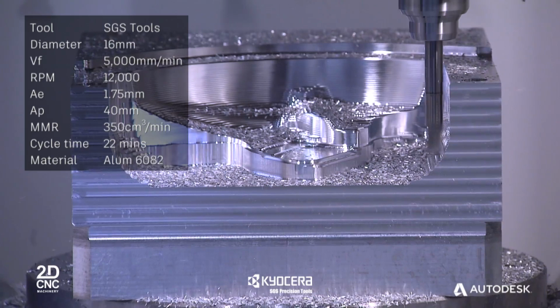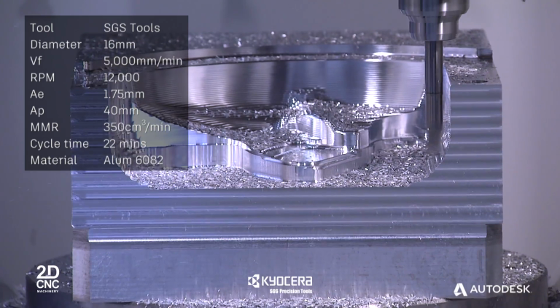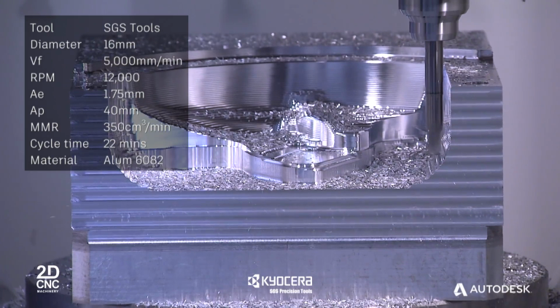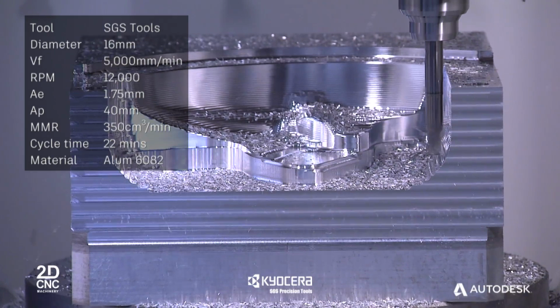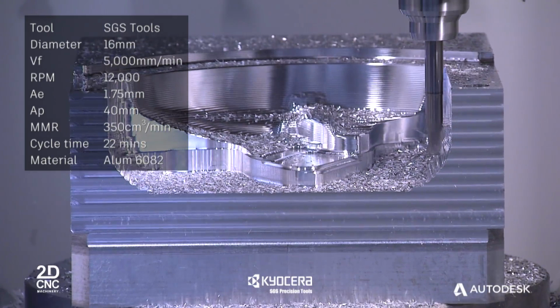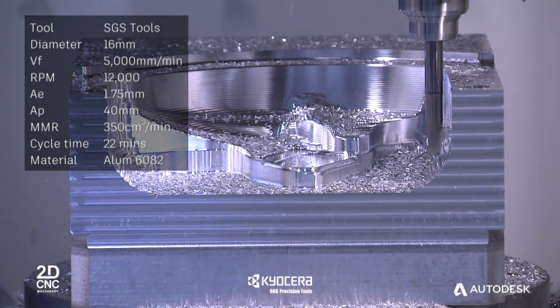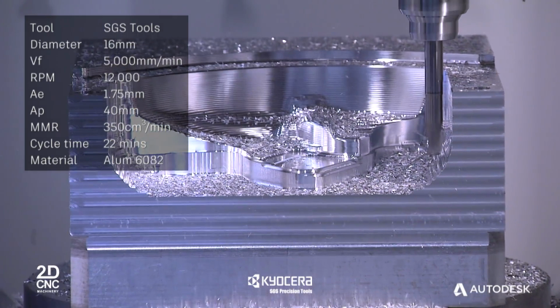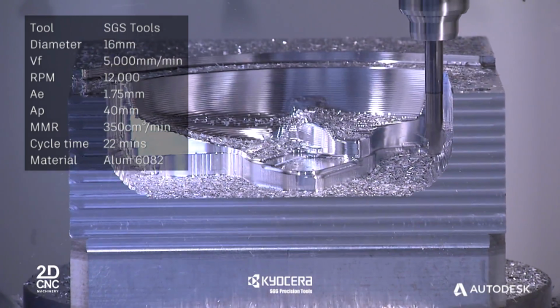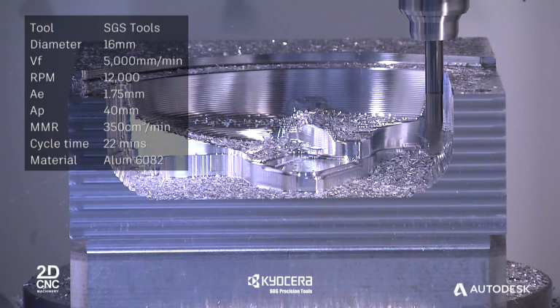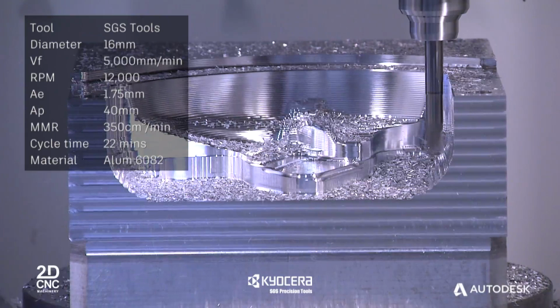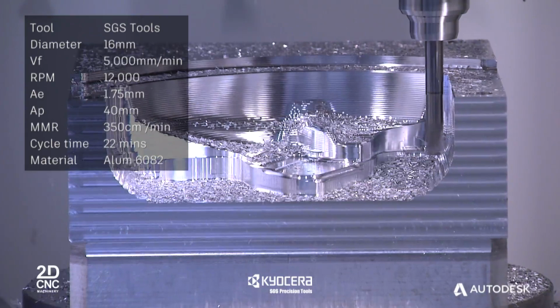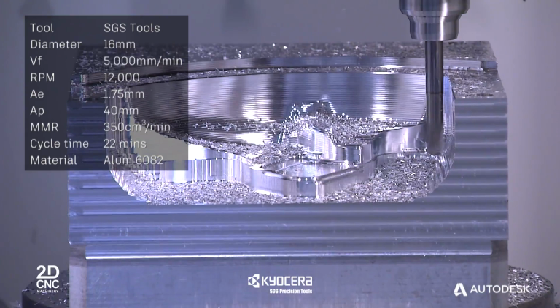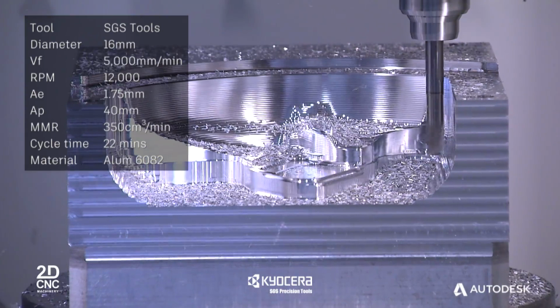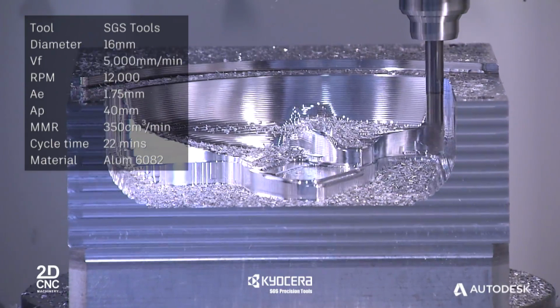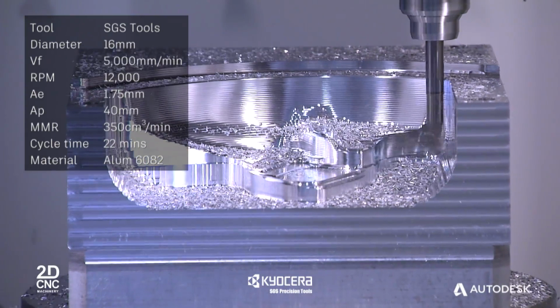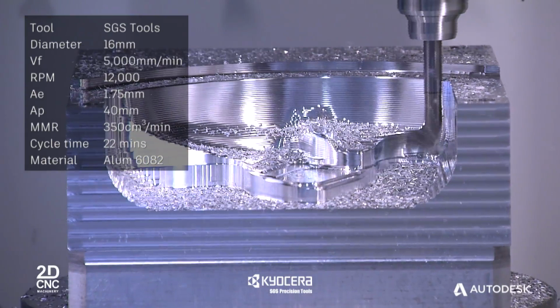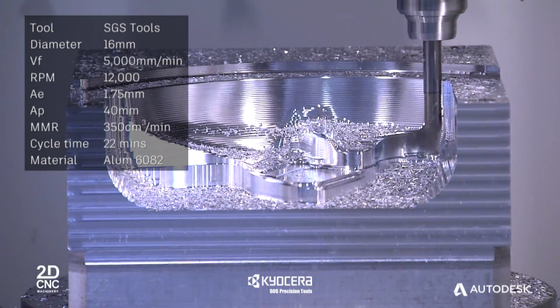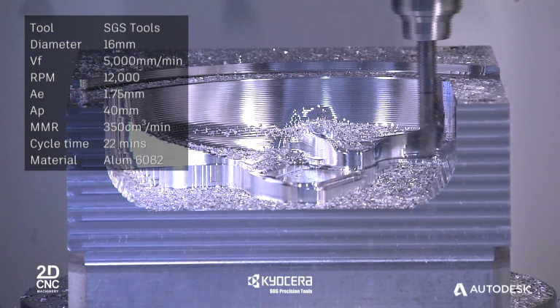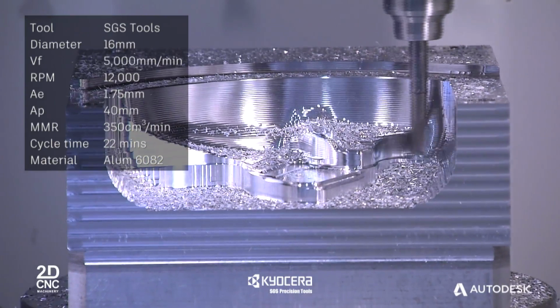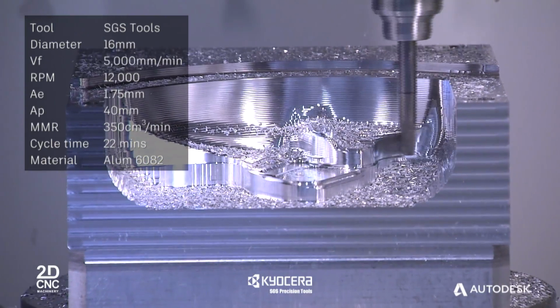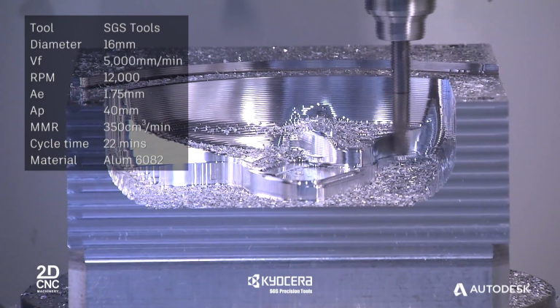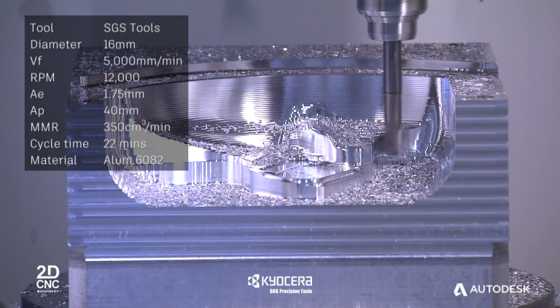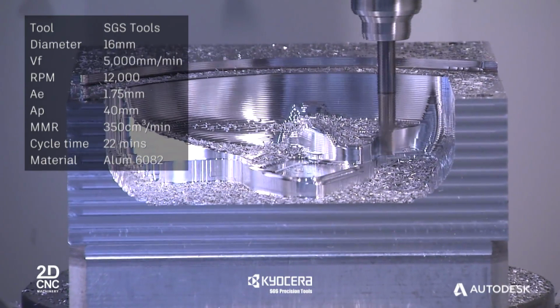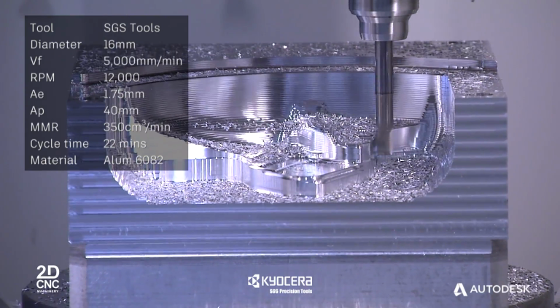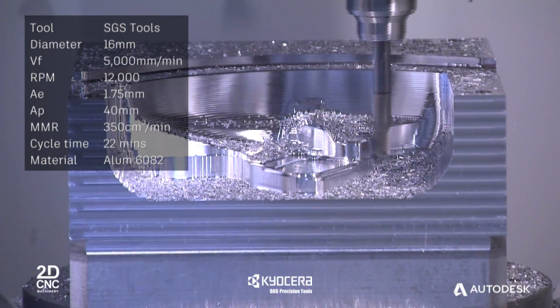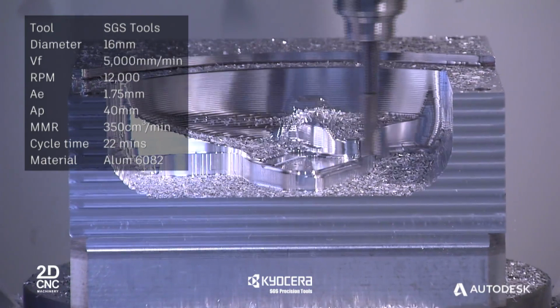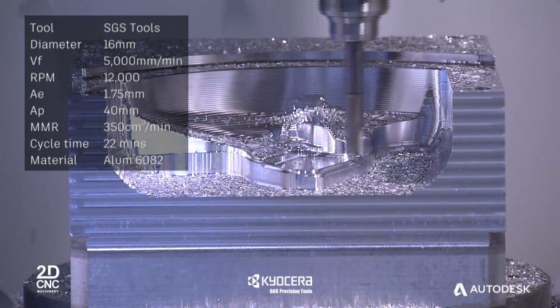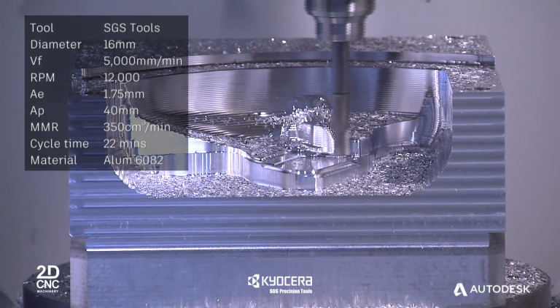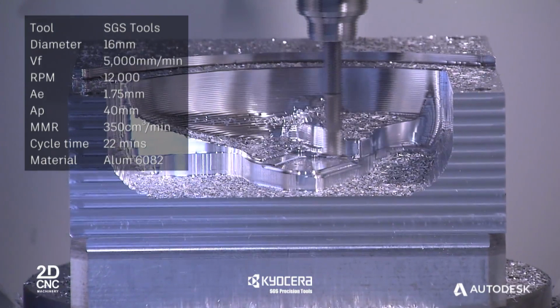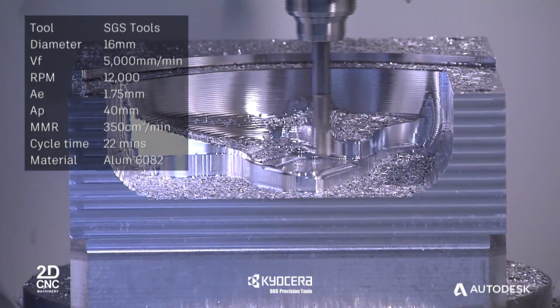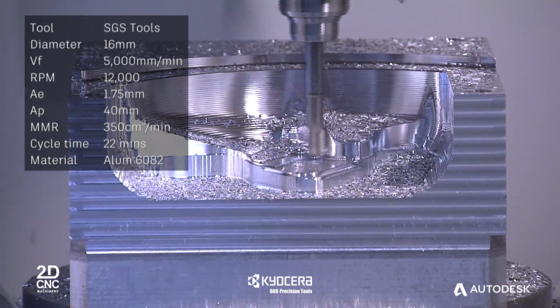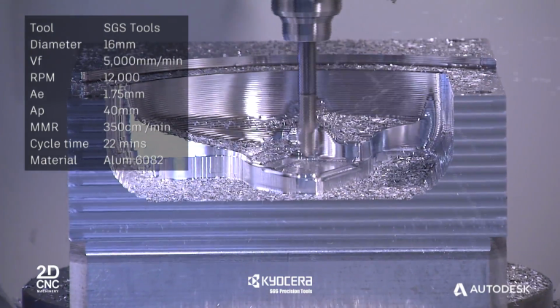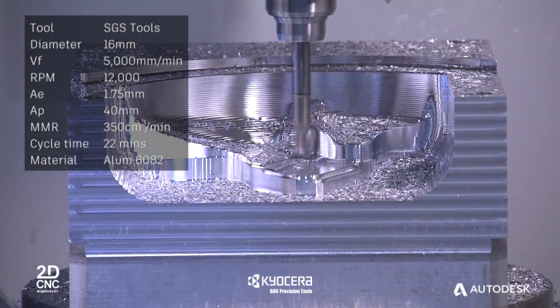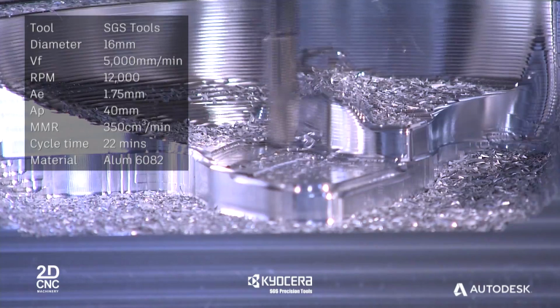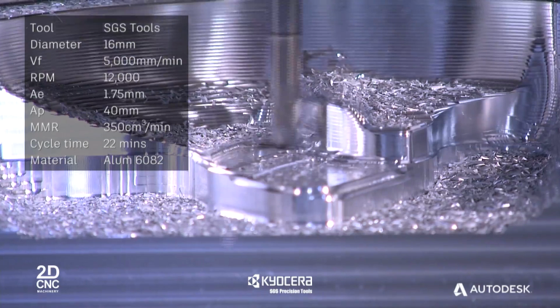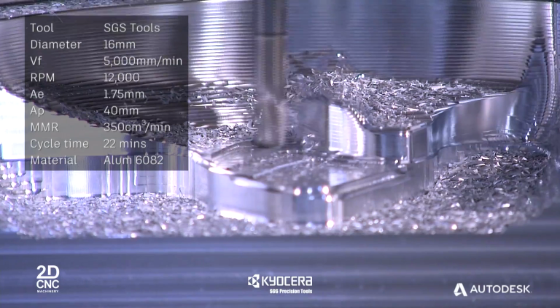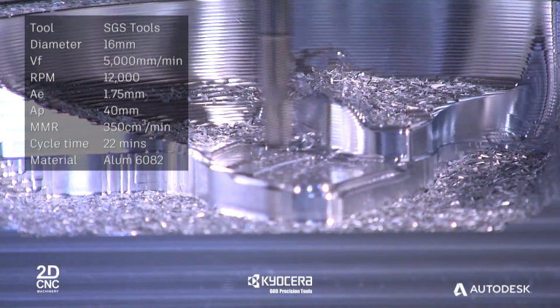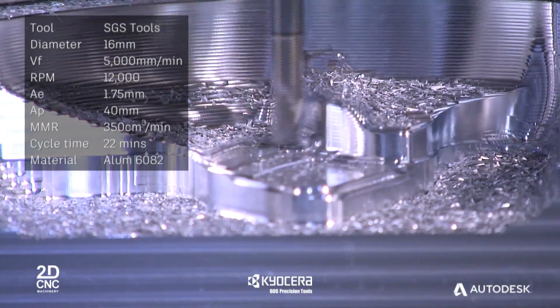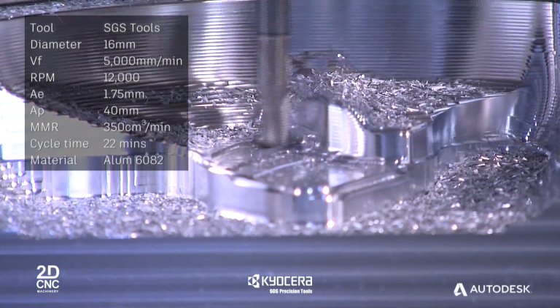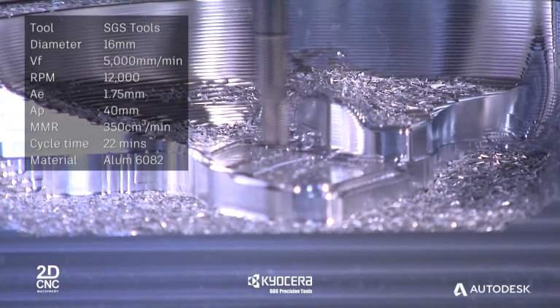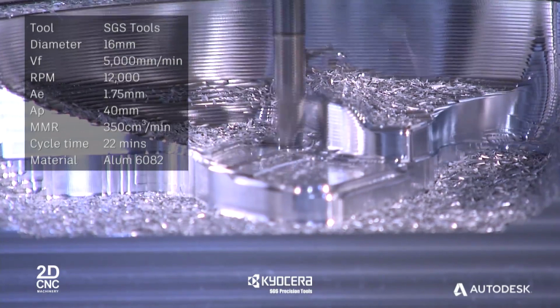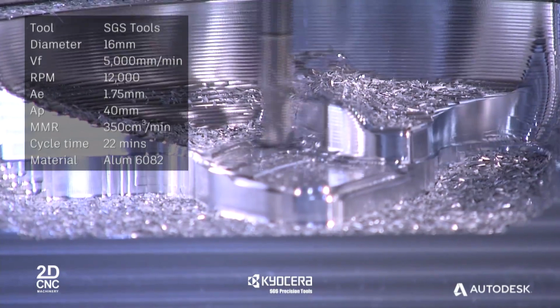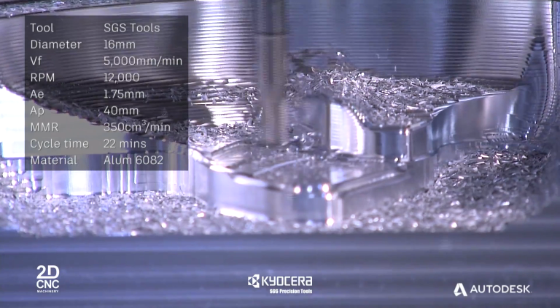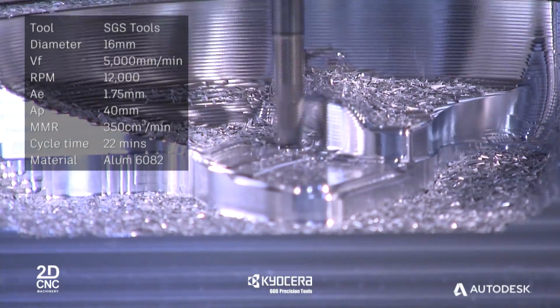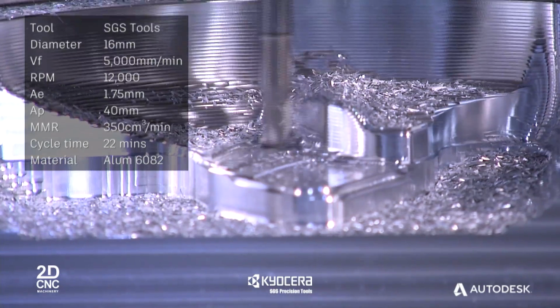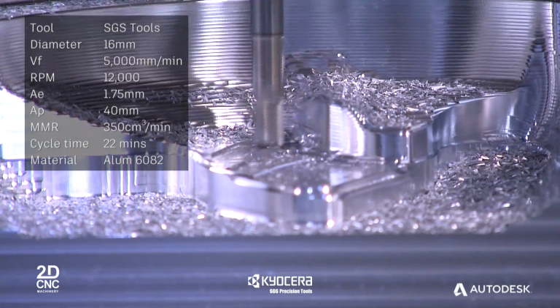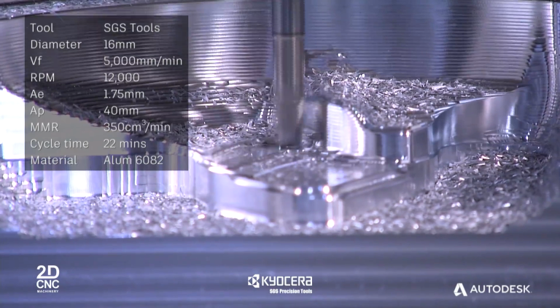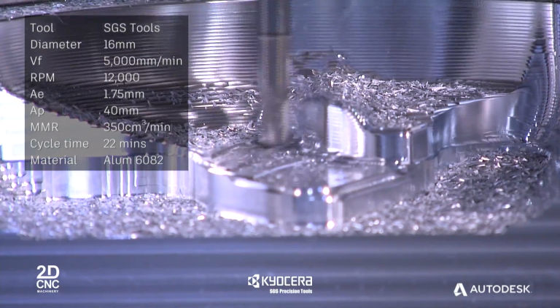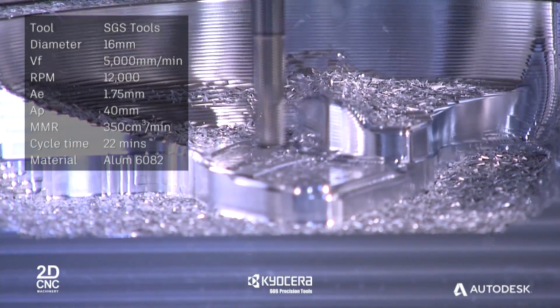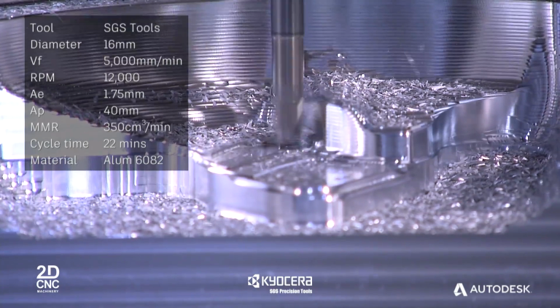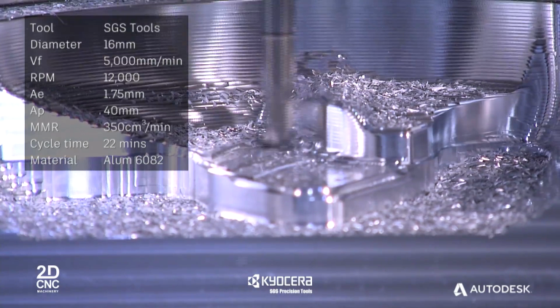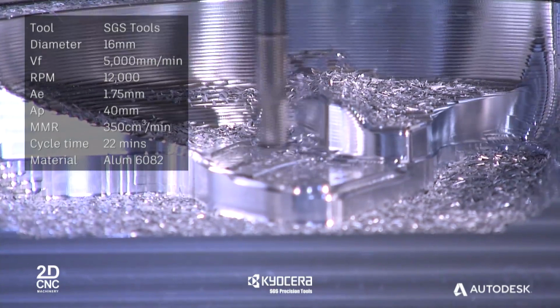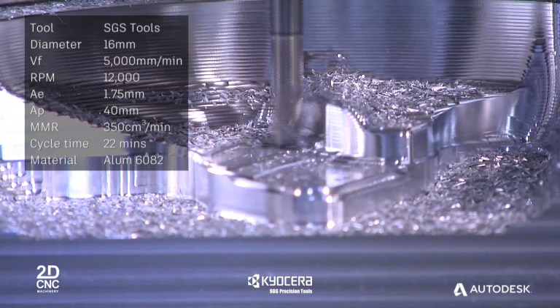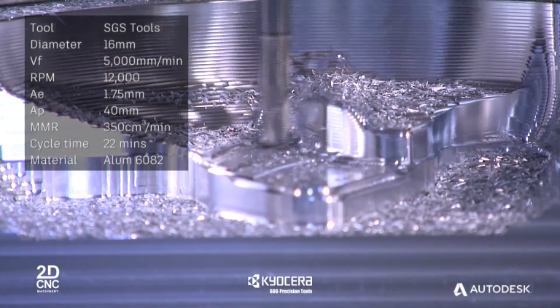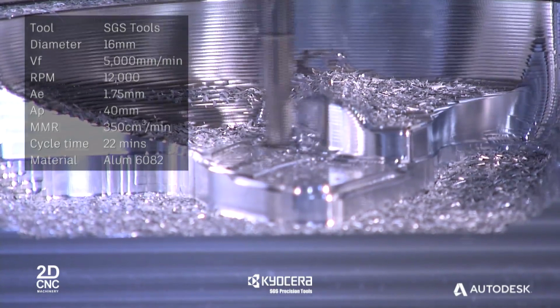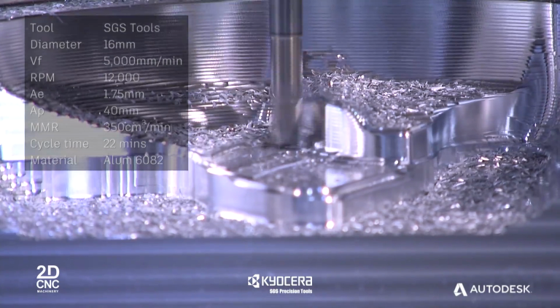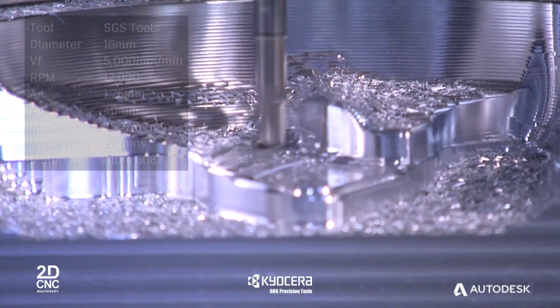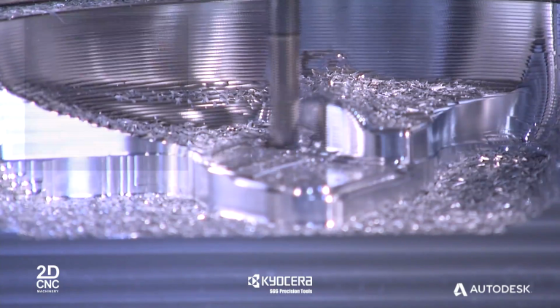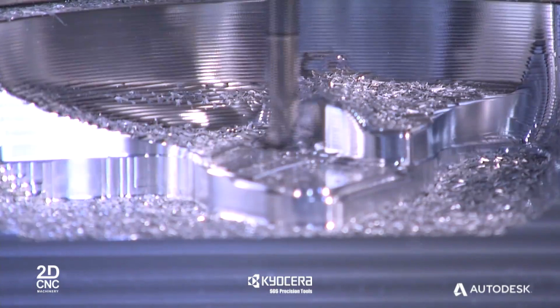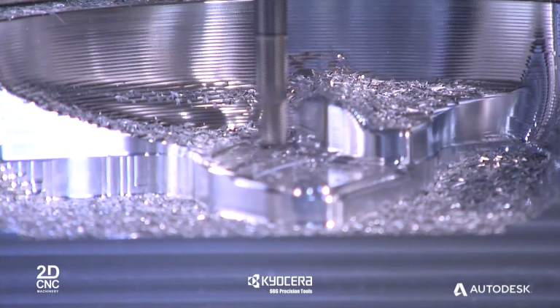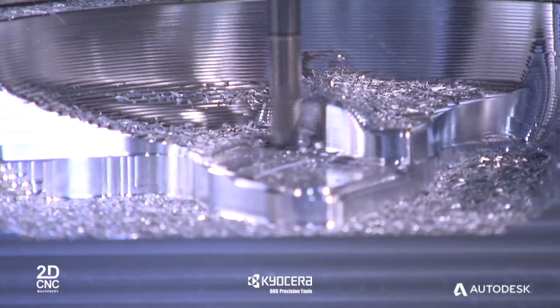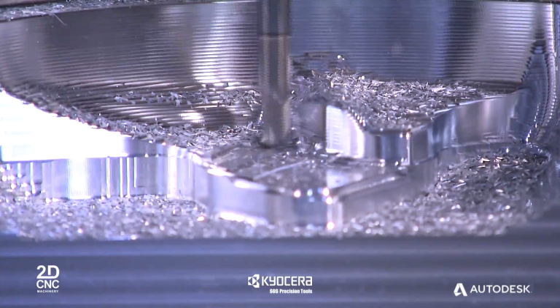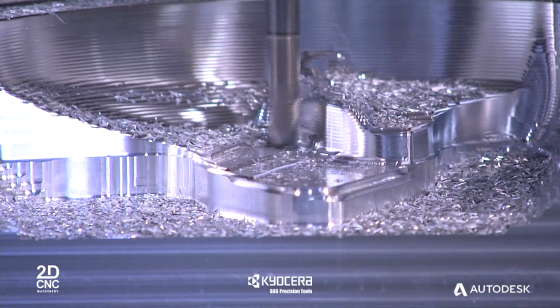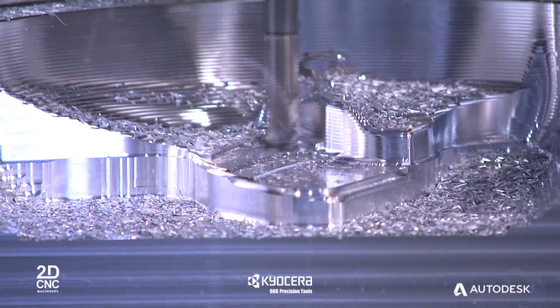By avoiding spikes in cutting forces, Powermill can also reduce the long-term maintenance costs of the machine tool itself.